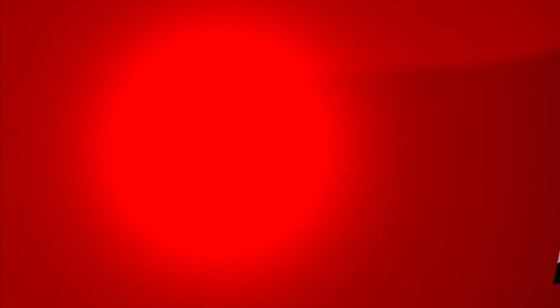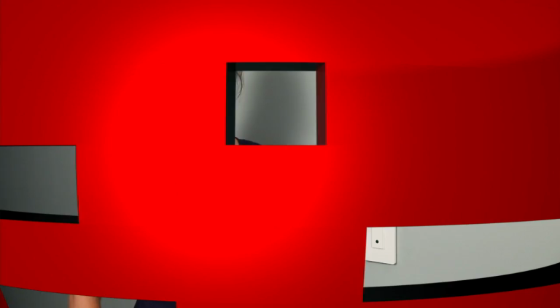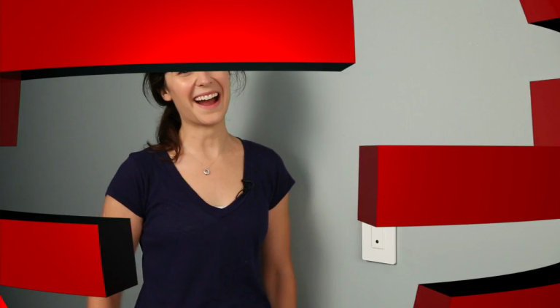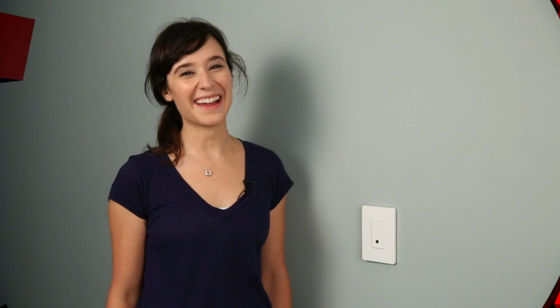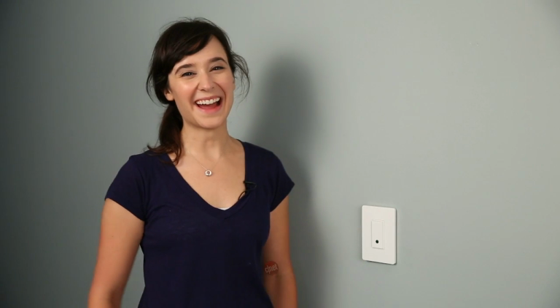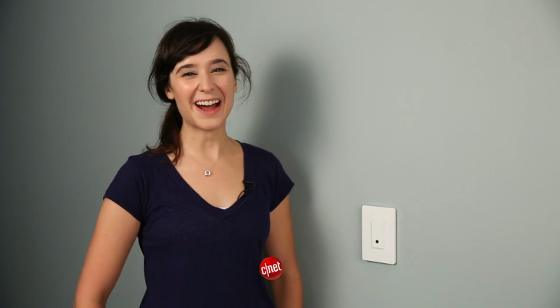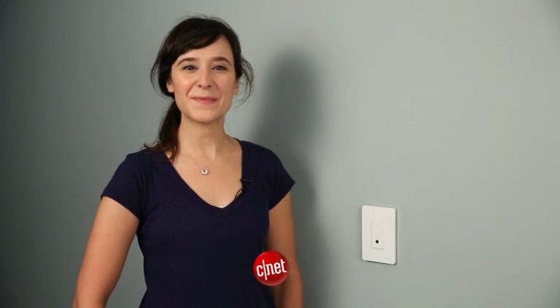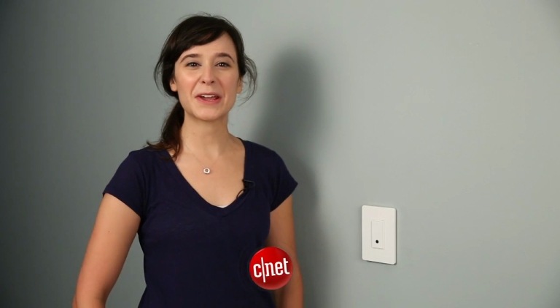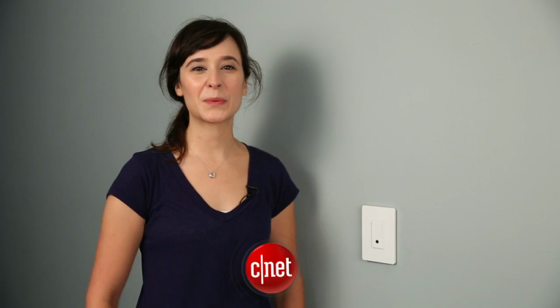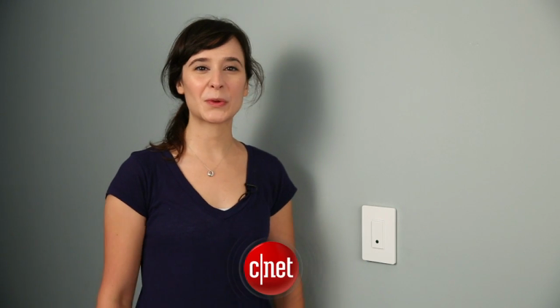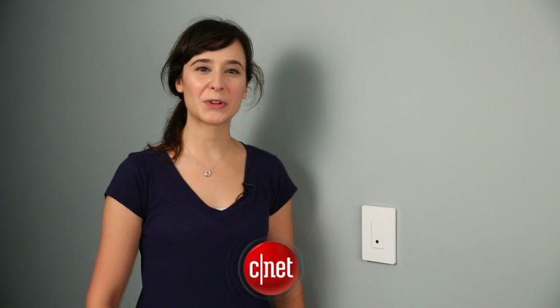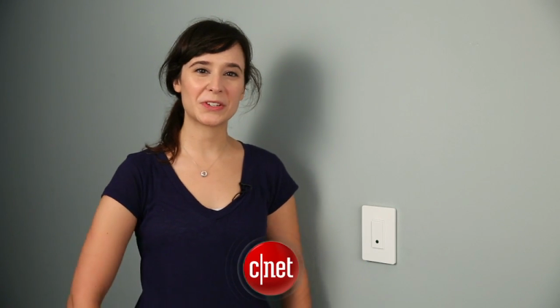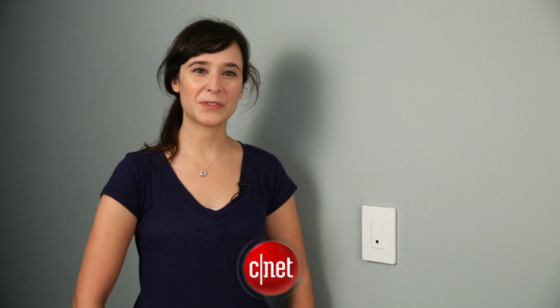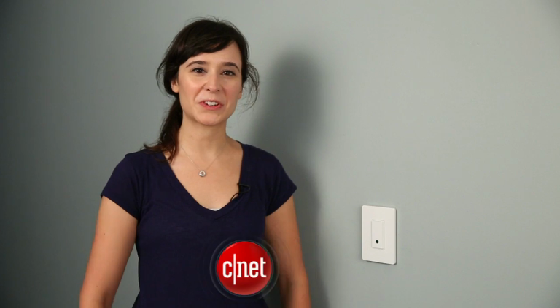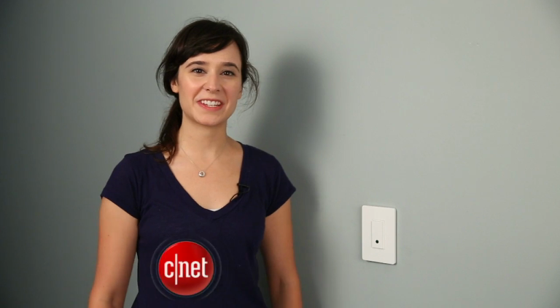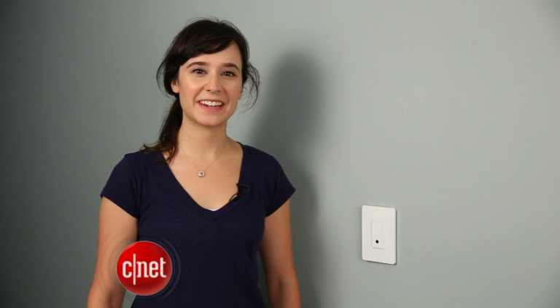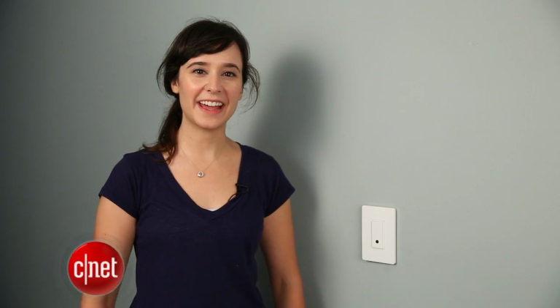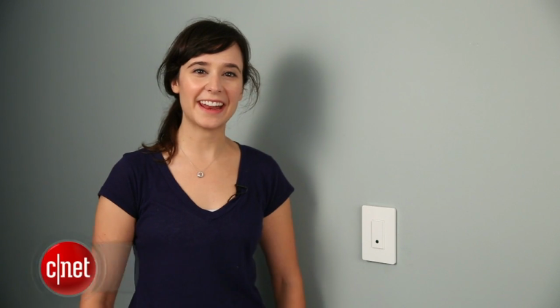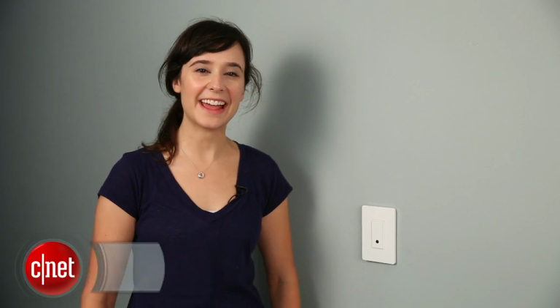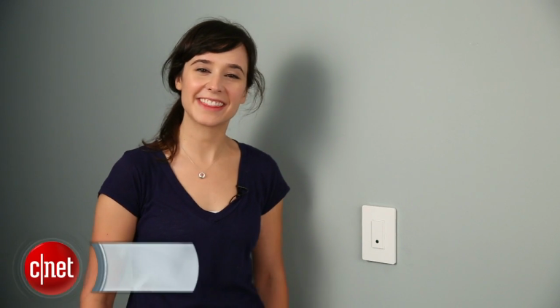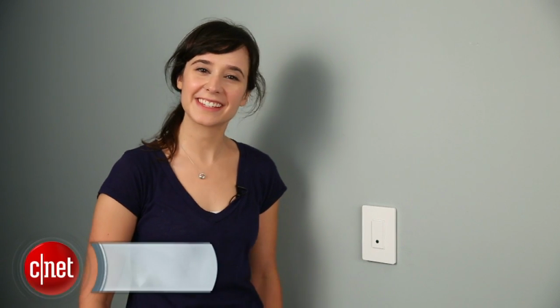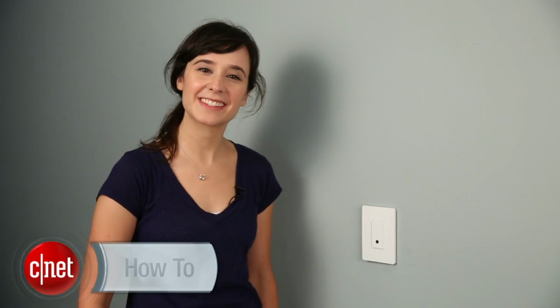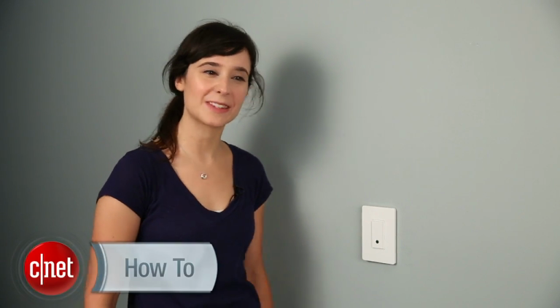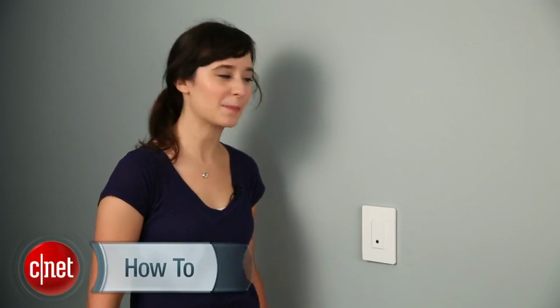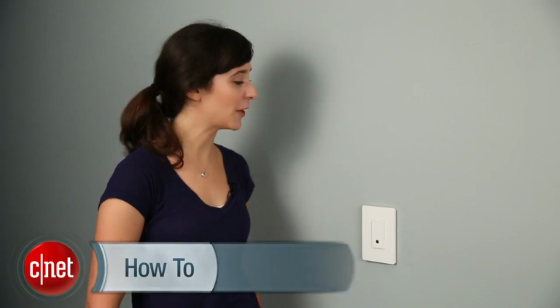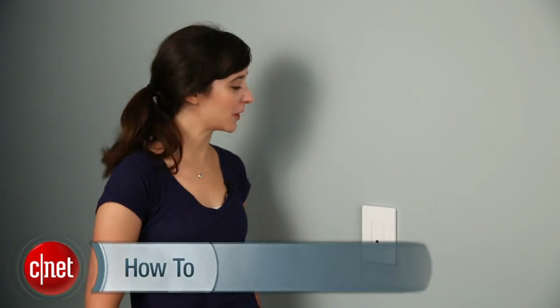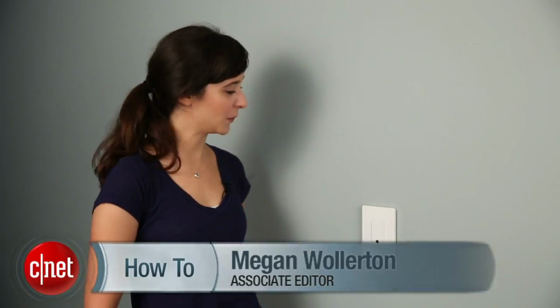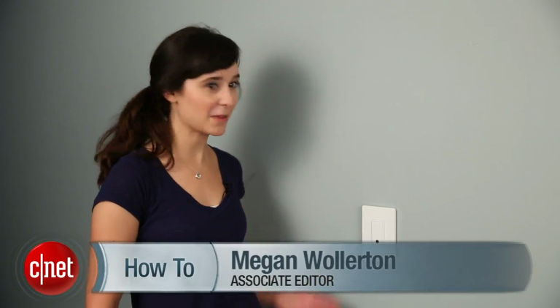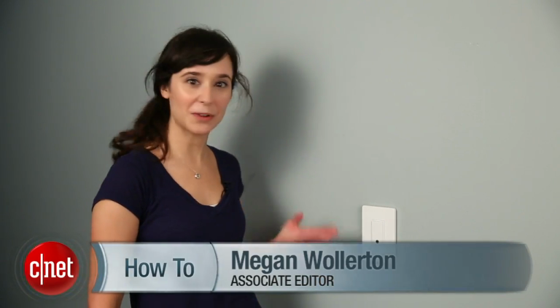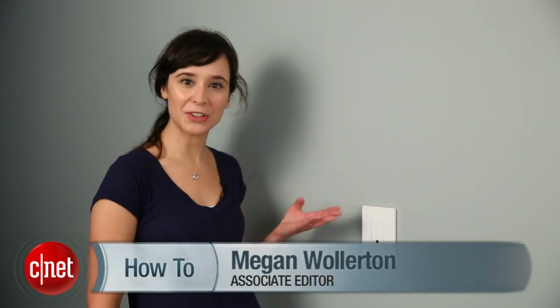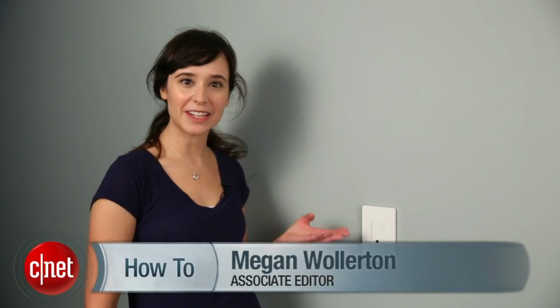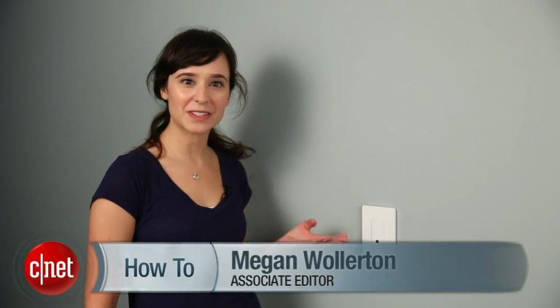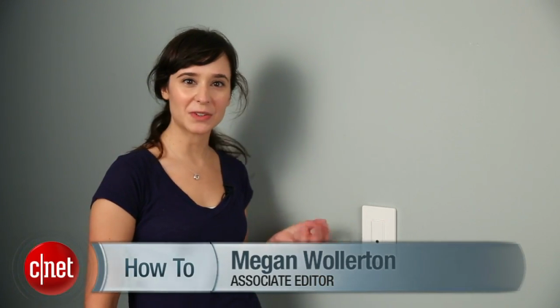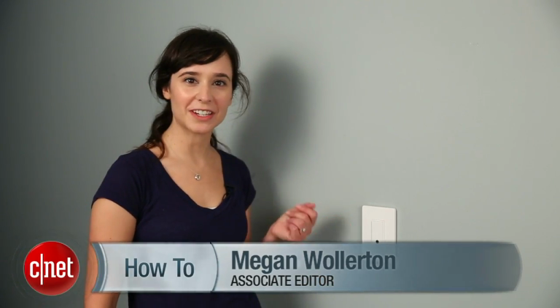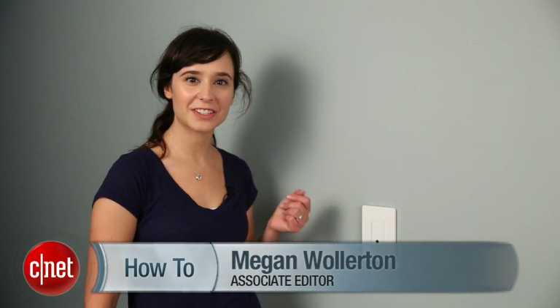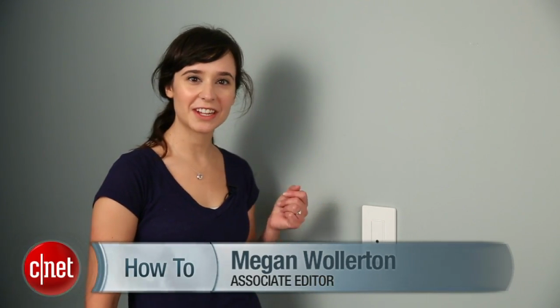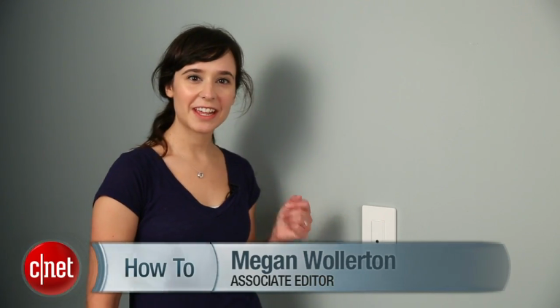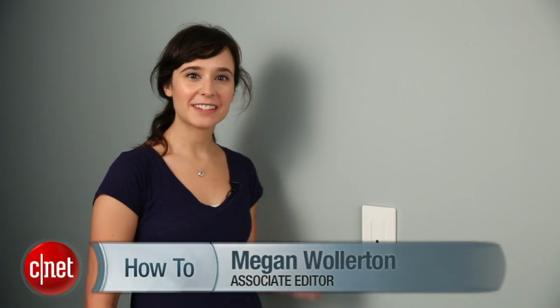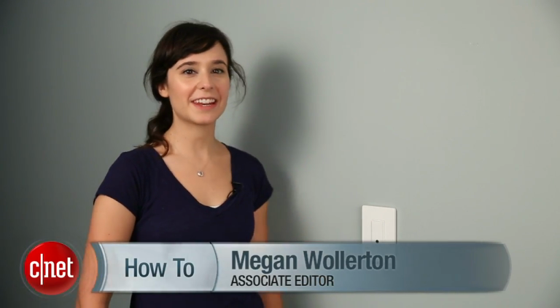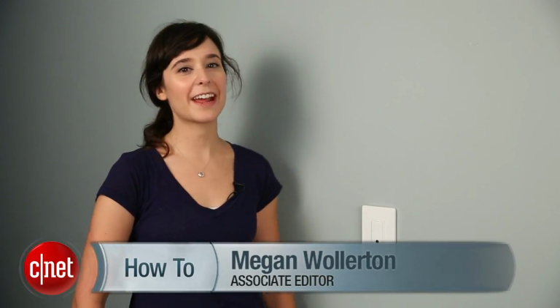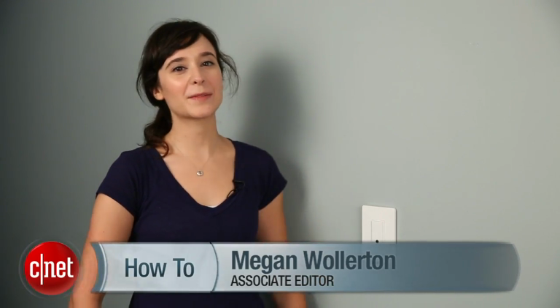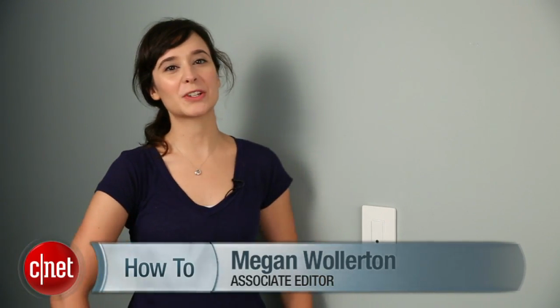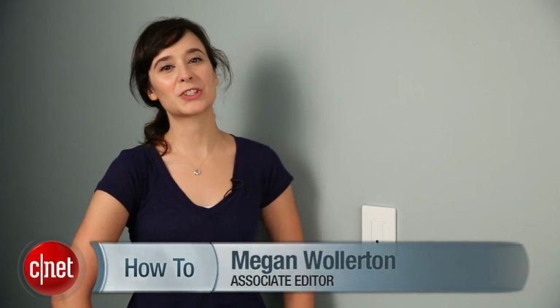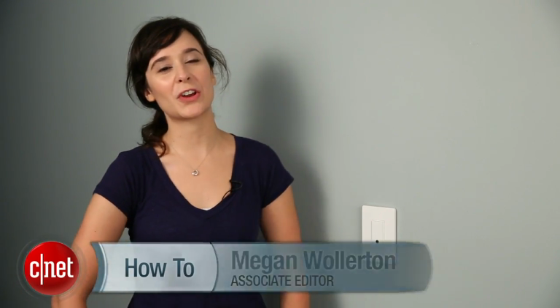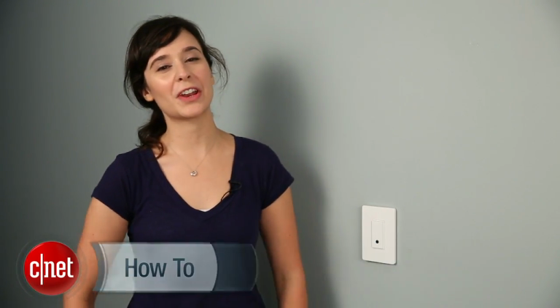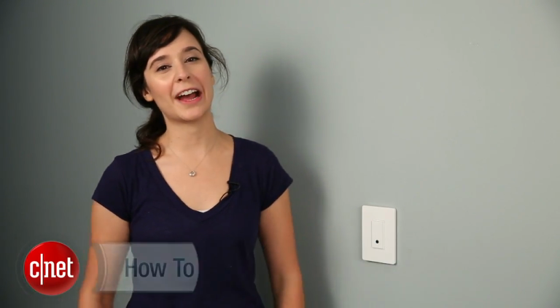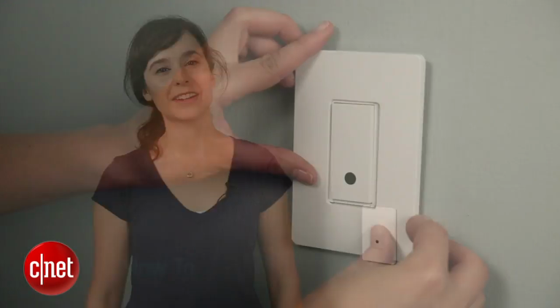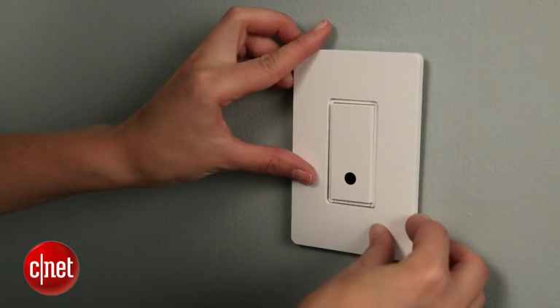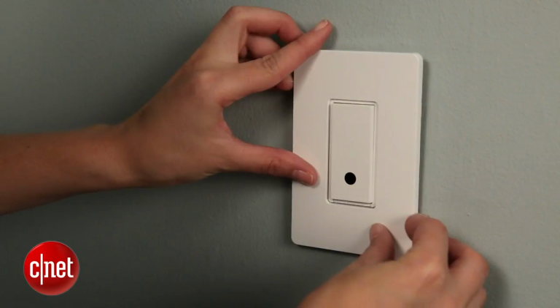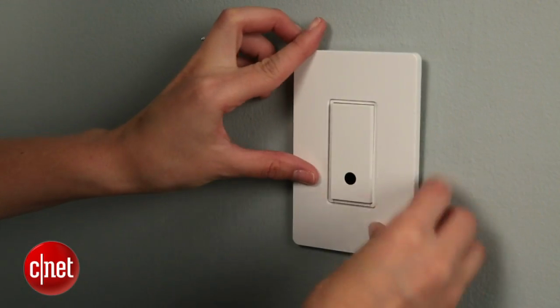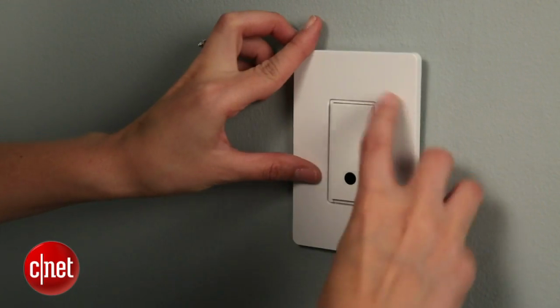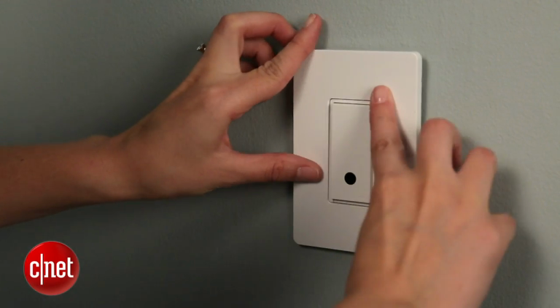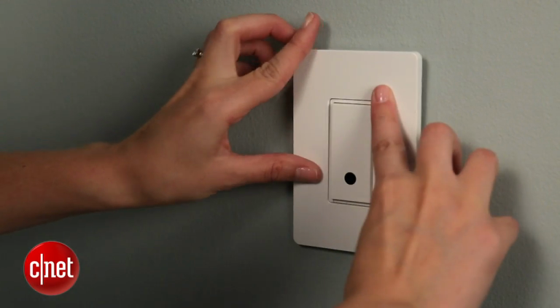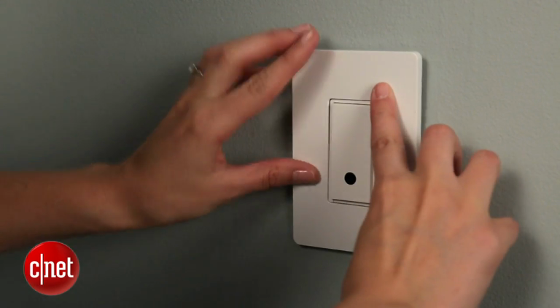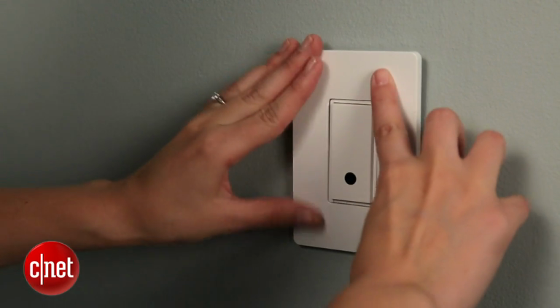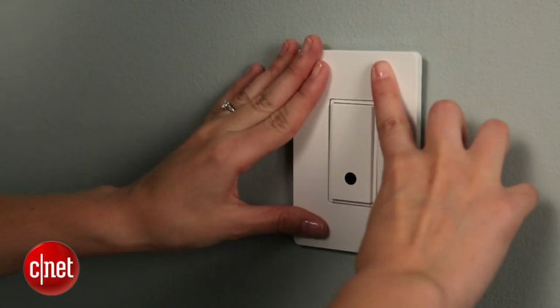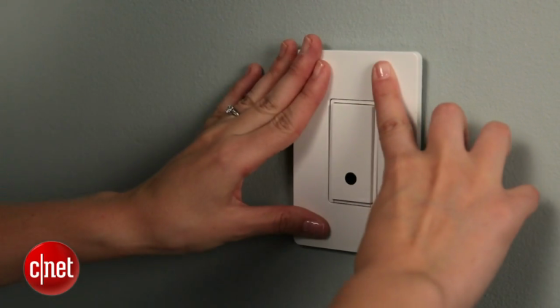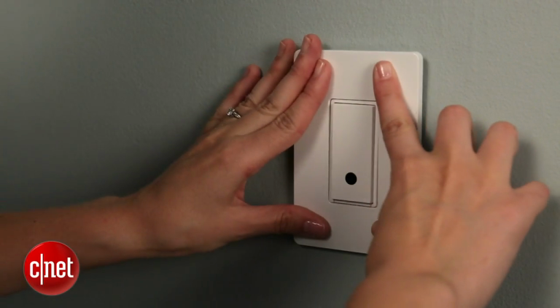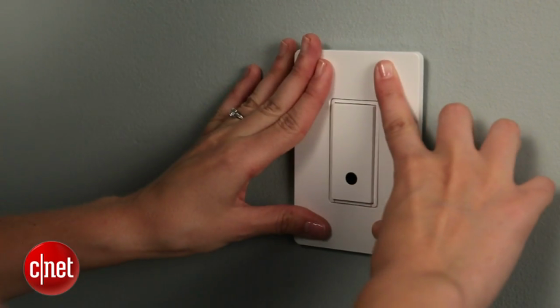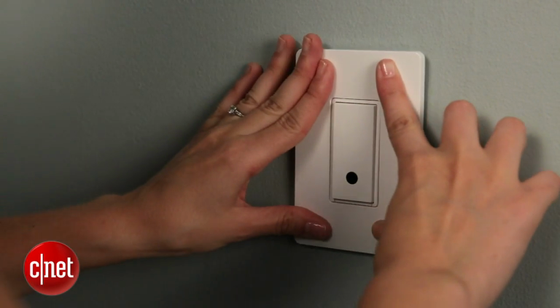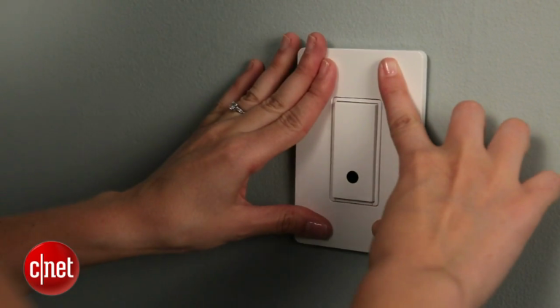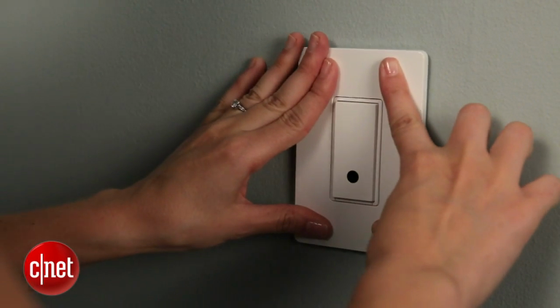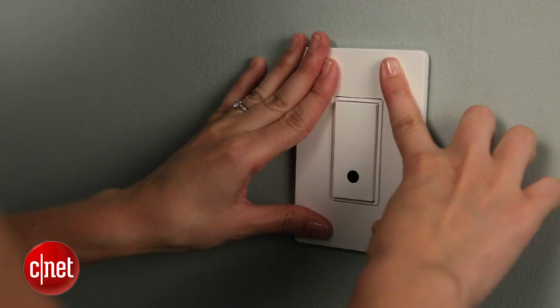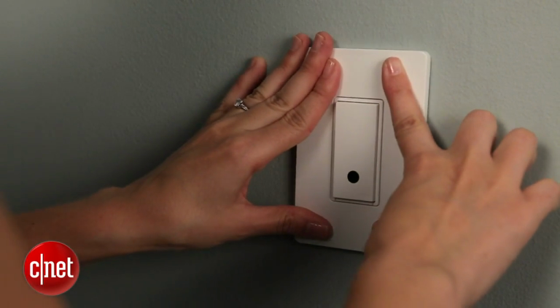Hi, I'm Megan Woolerton for CNET, and this is the Belkin Wemo light switch. Today I'm going to show you how to install it and get it set up in your home.